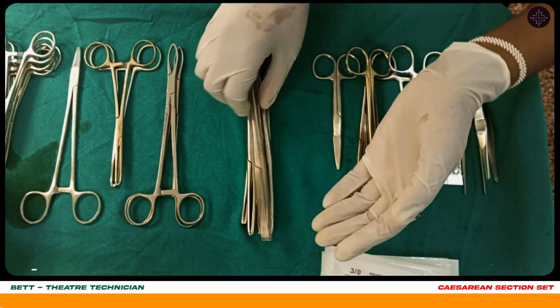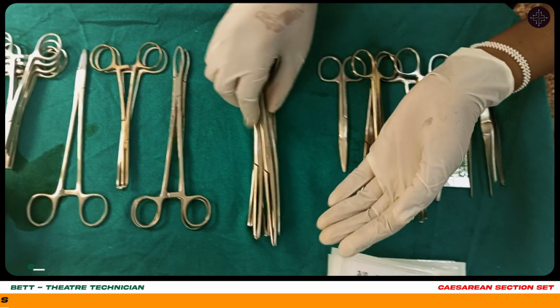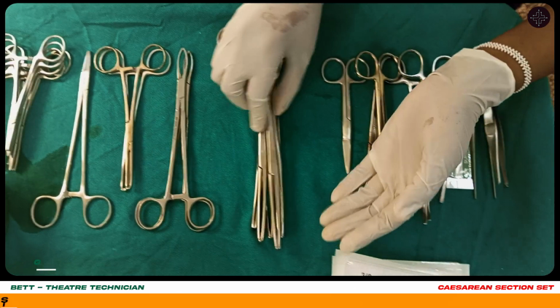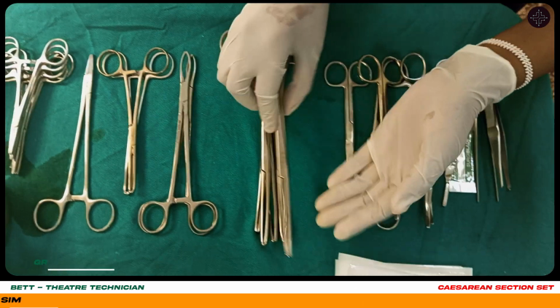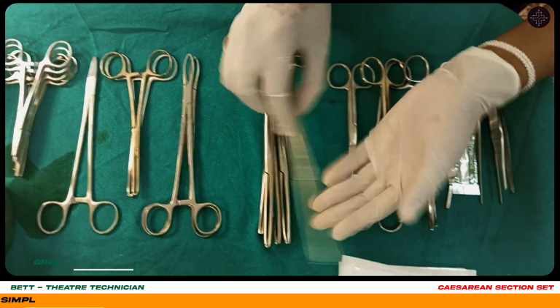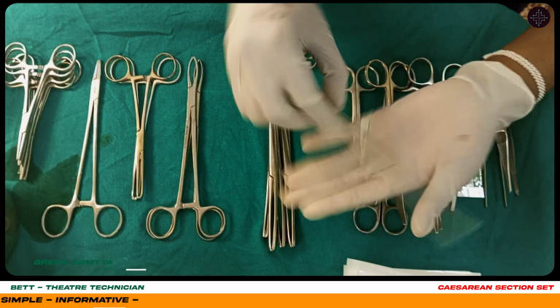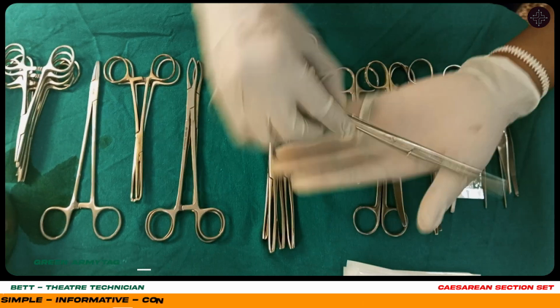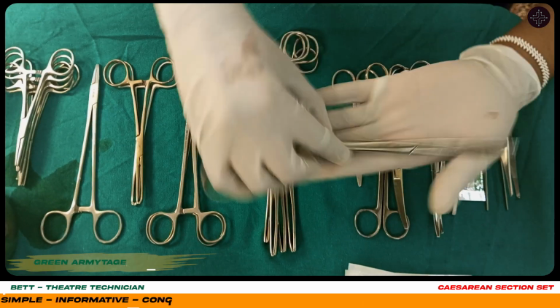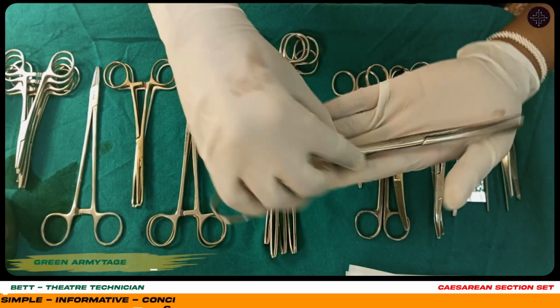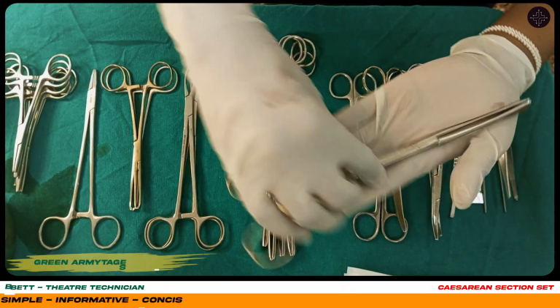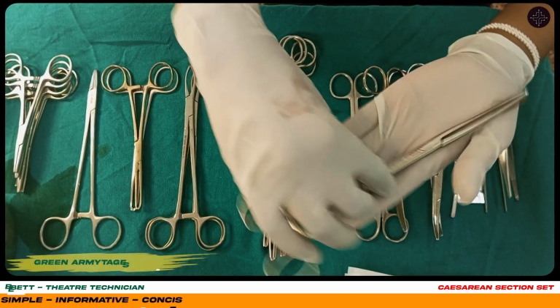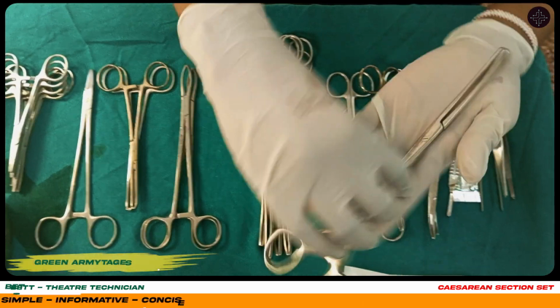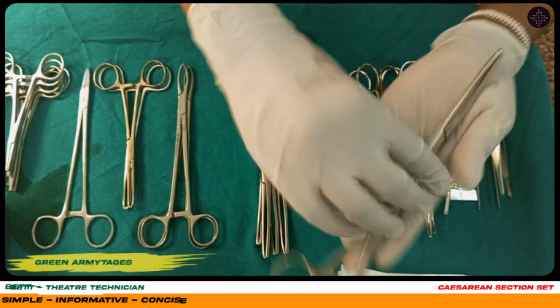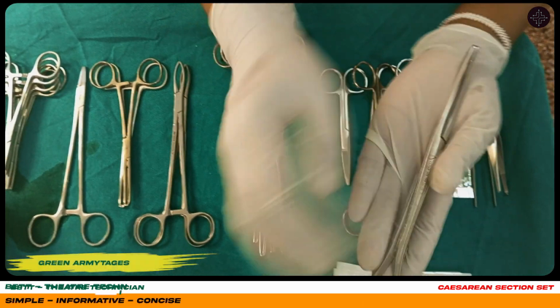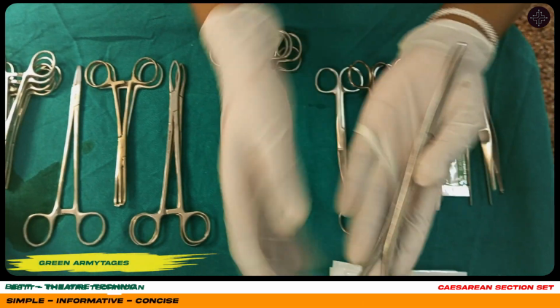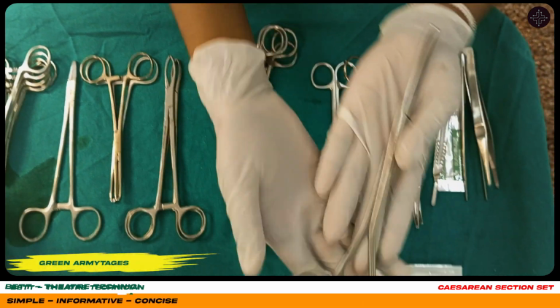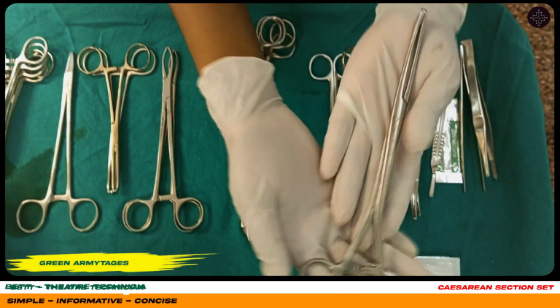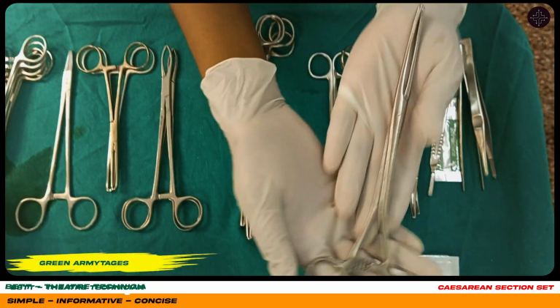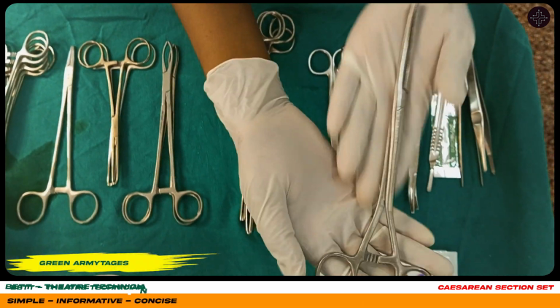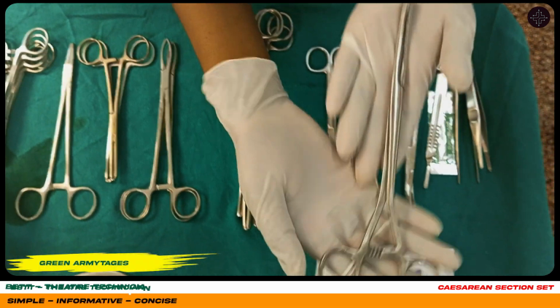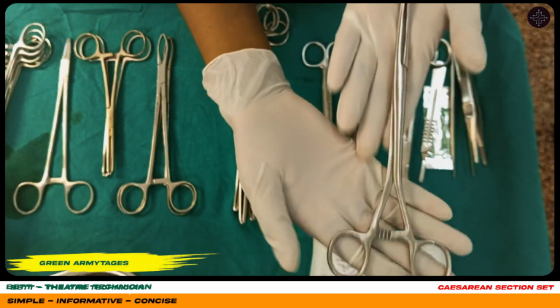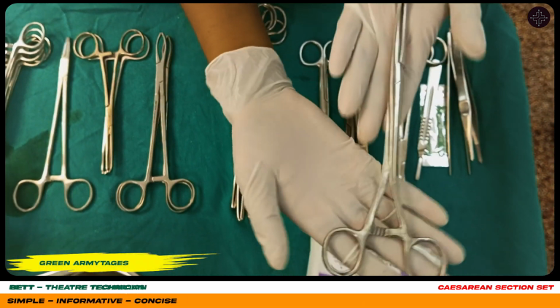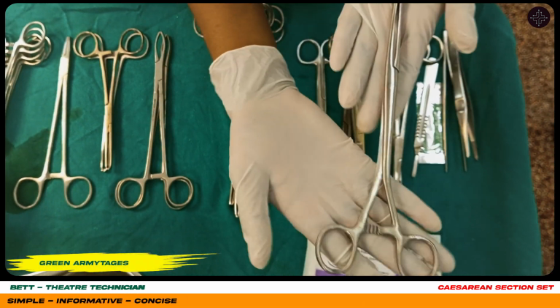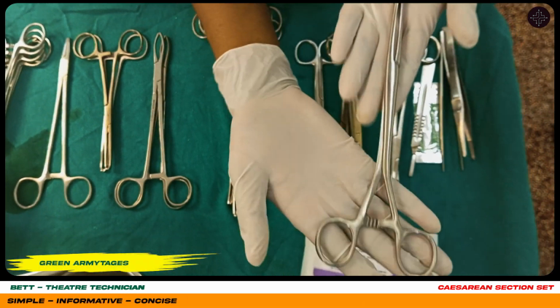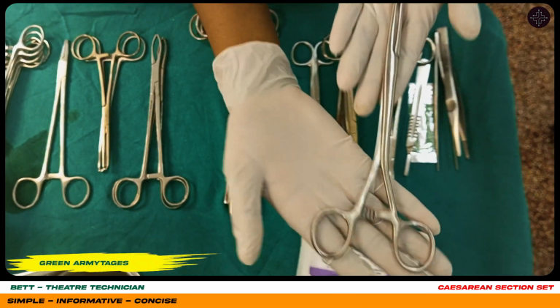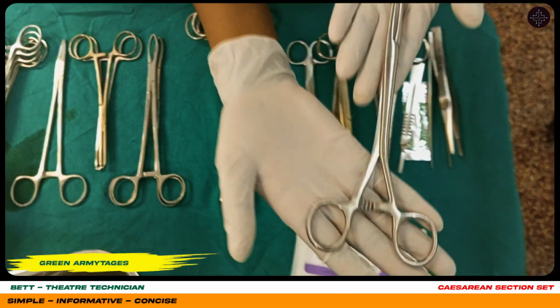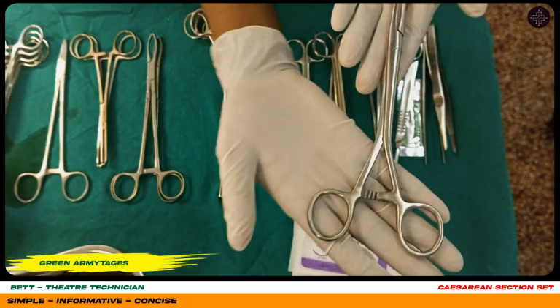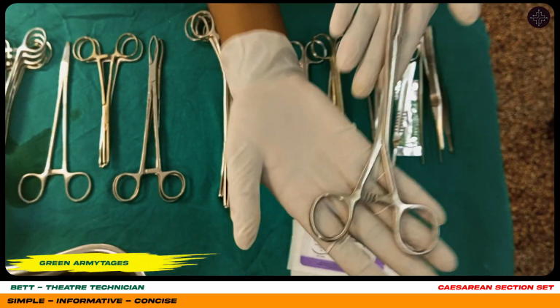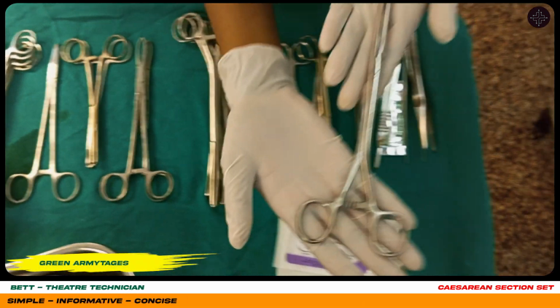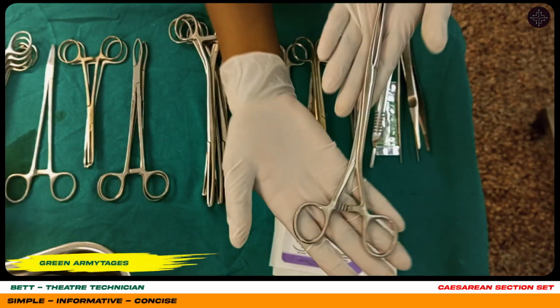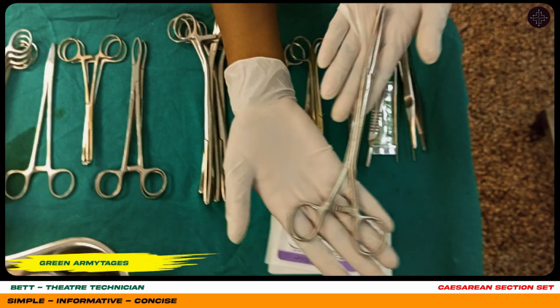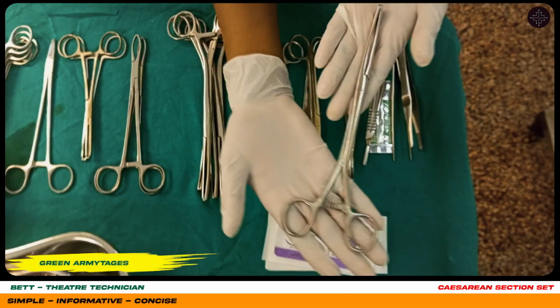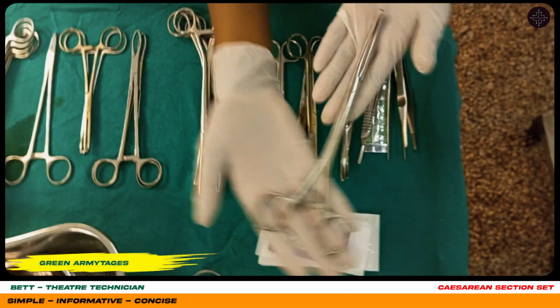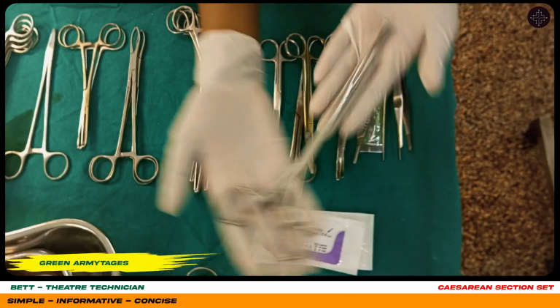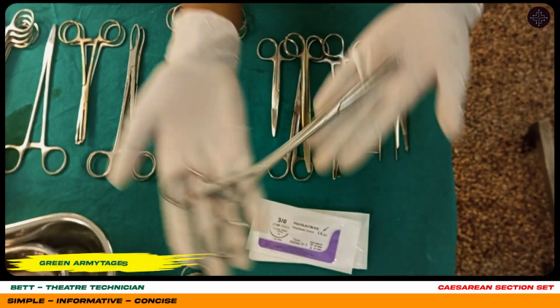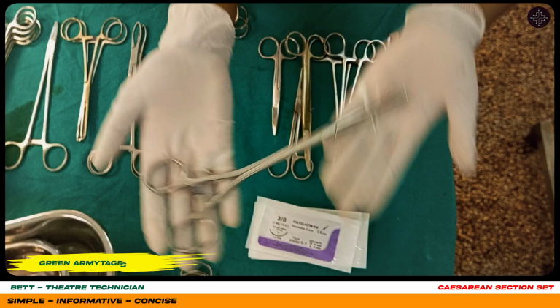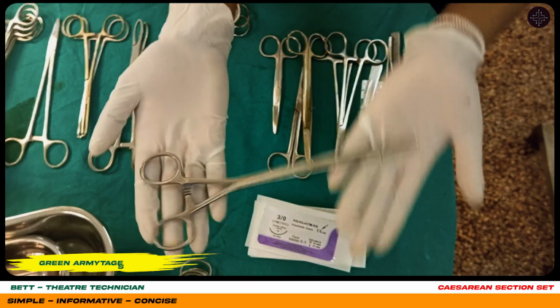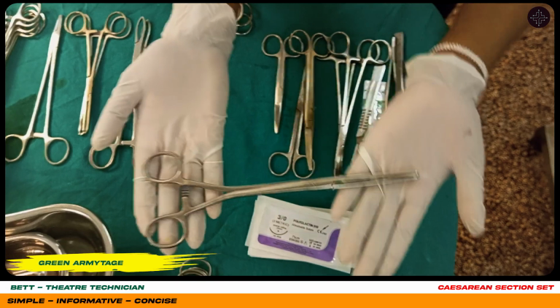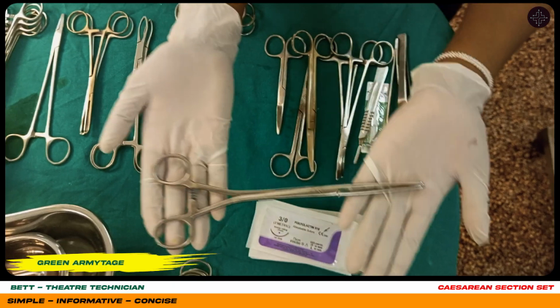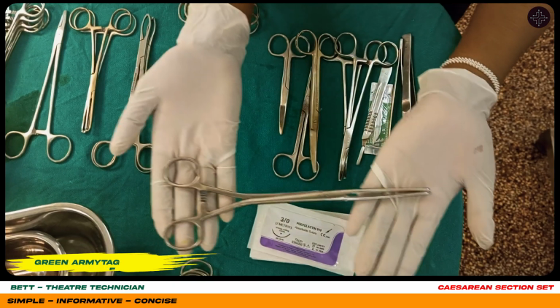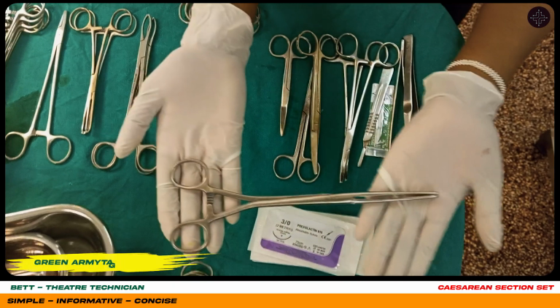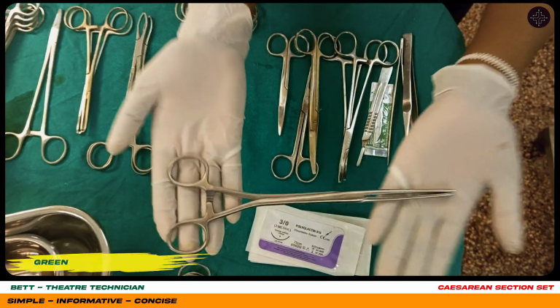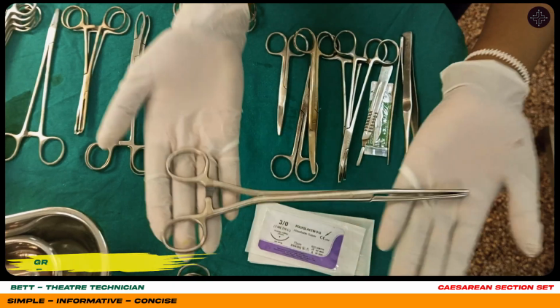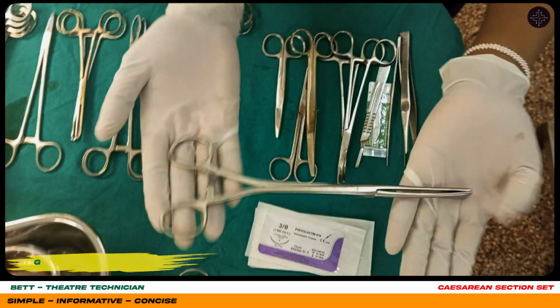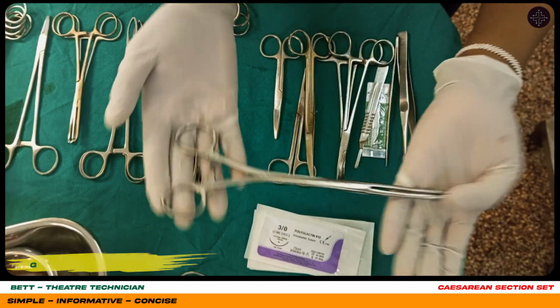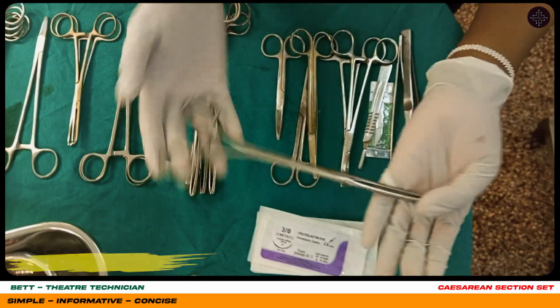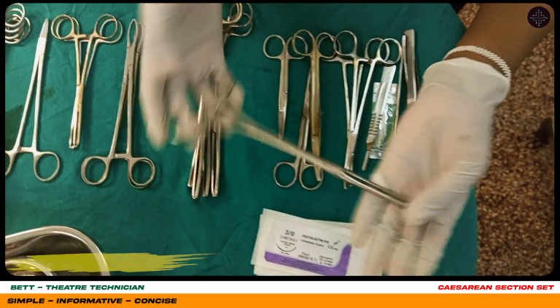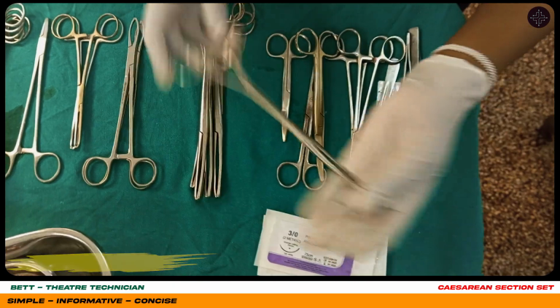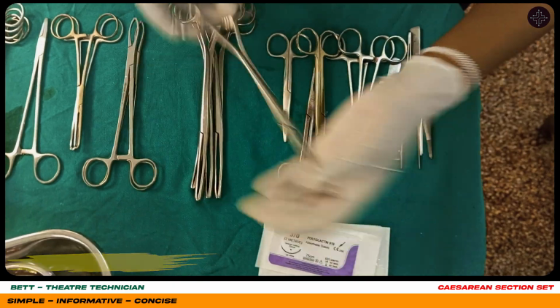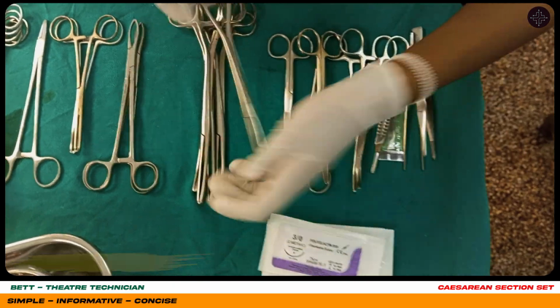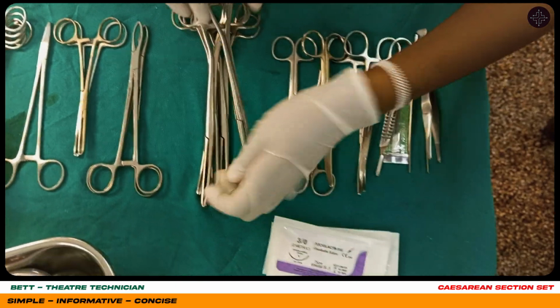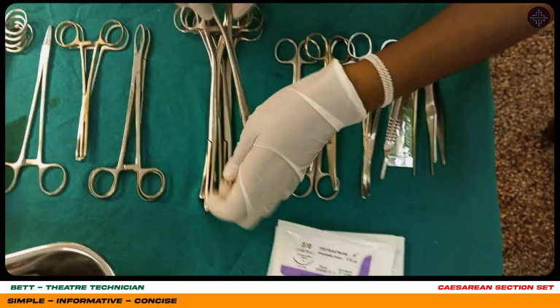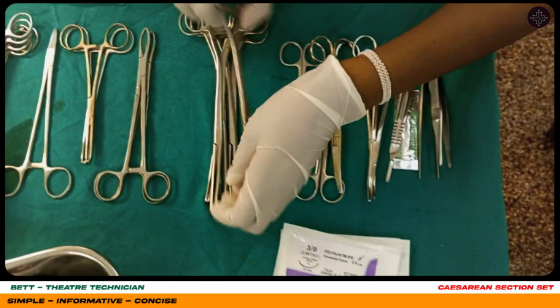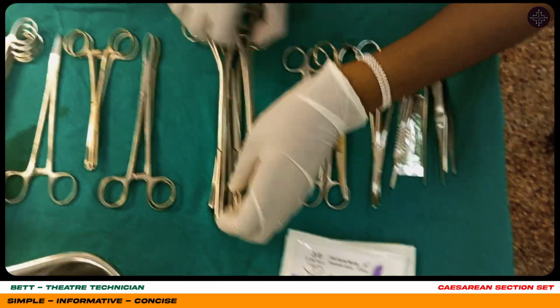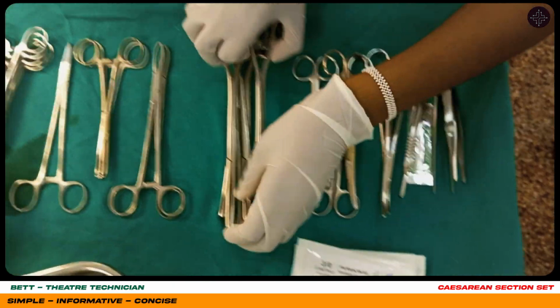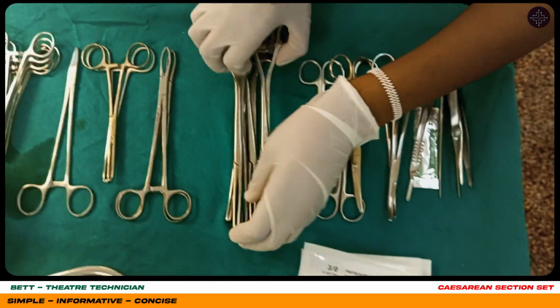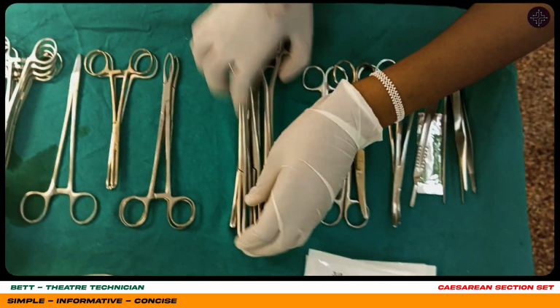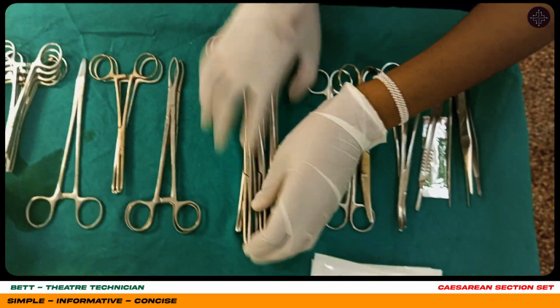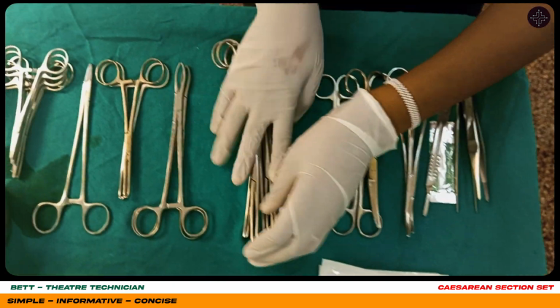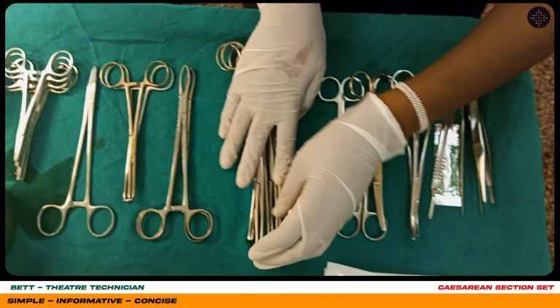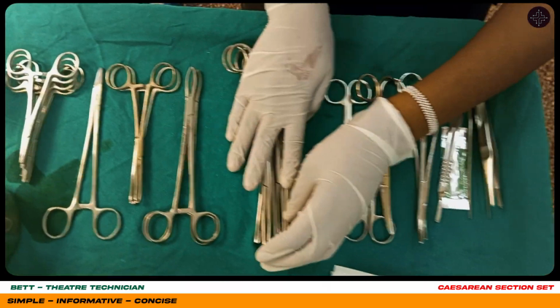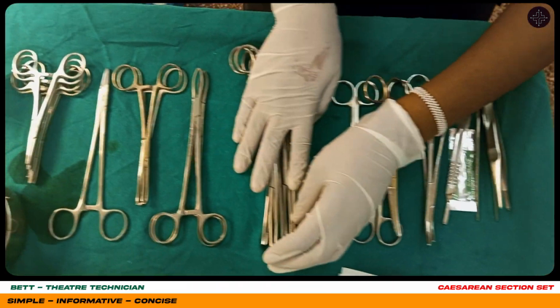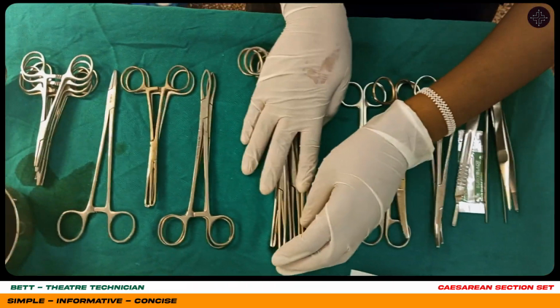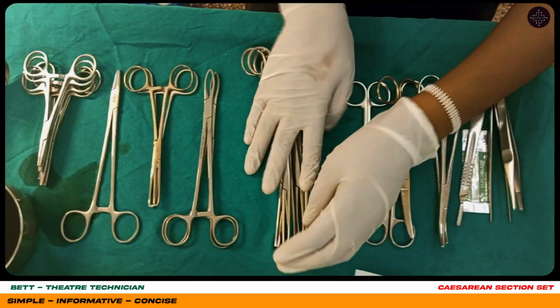Here are my green haemostats, as you can see. This is a green hemostat. We have five here.